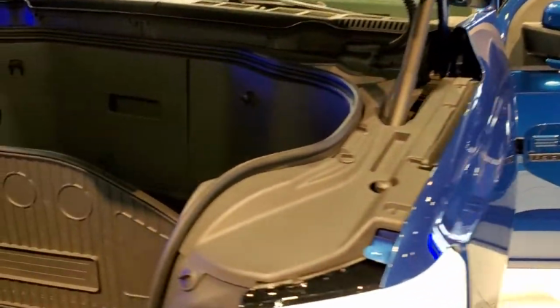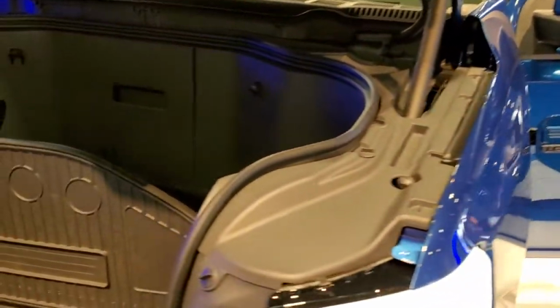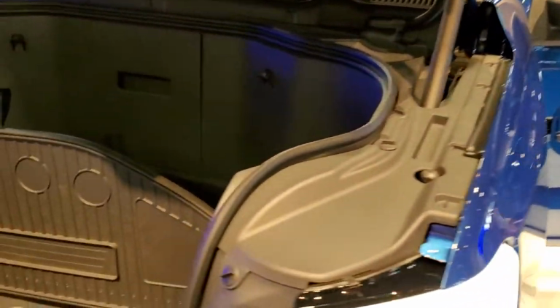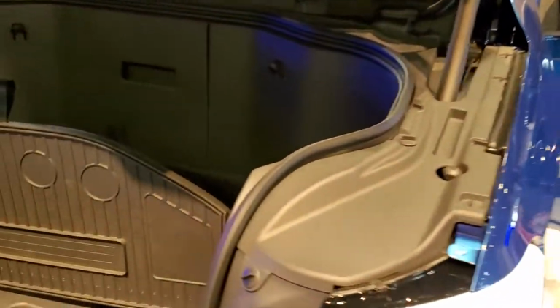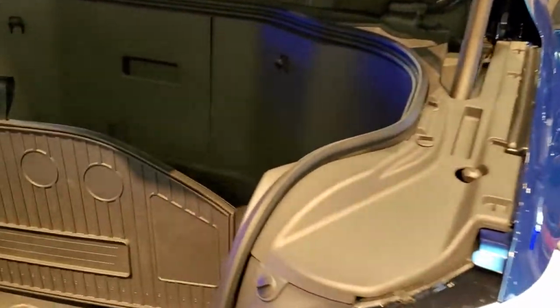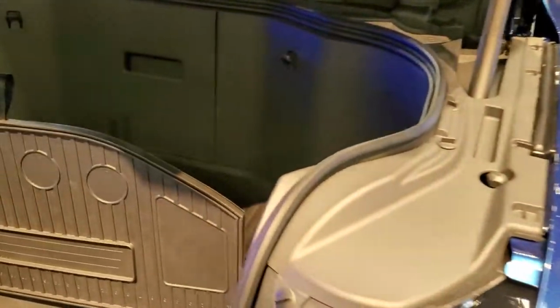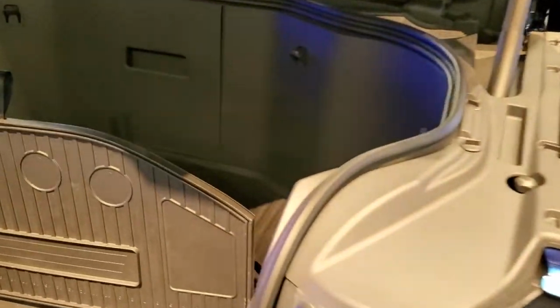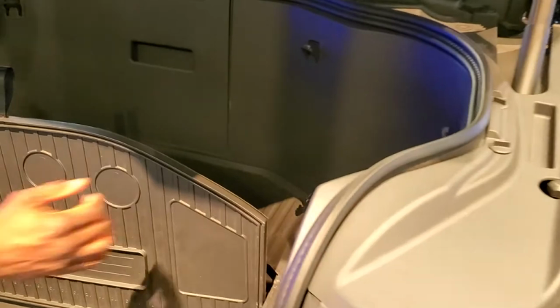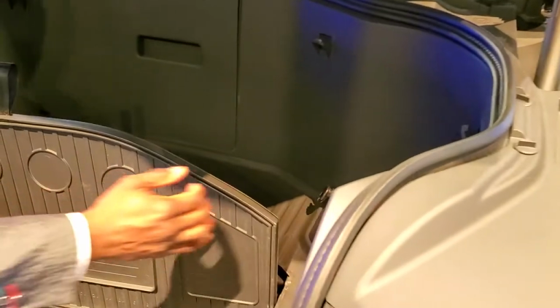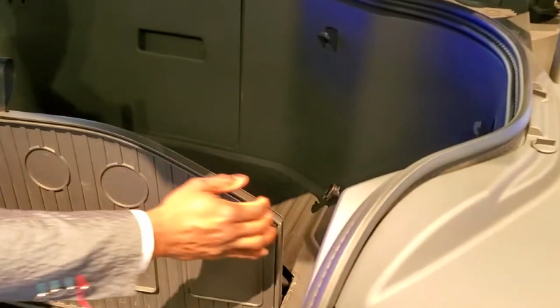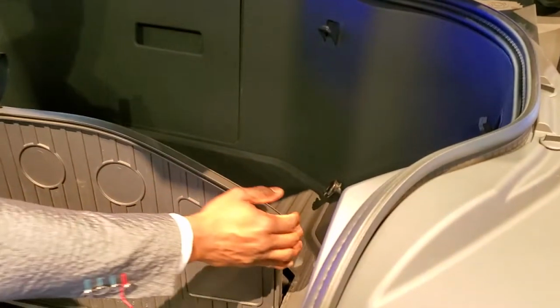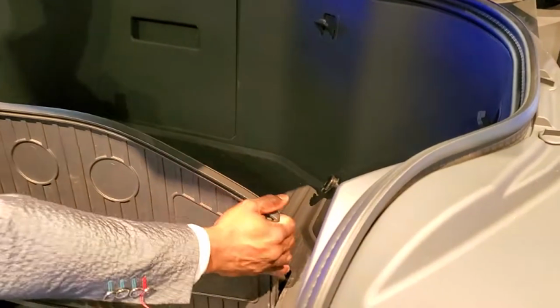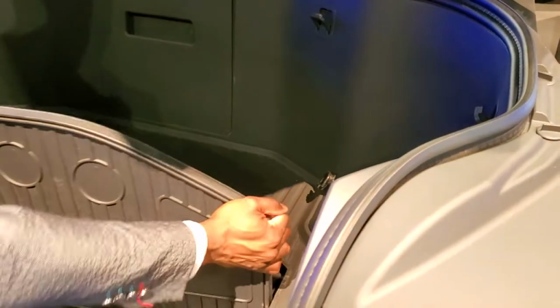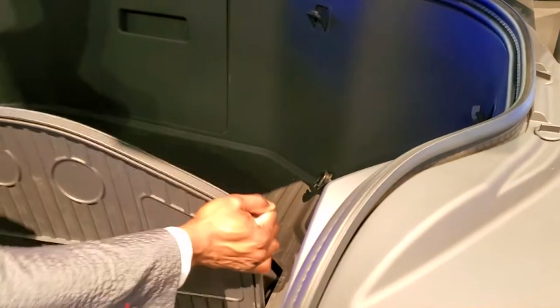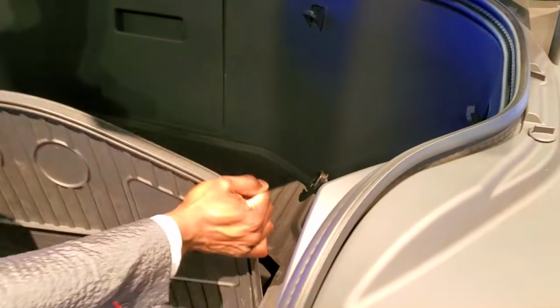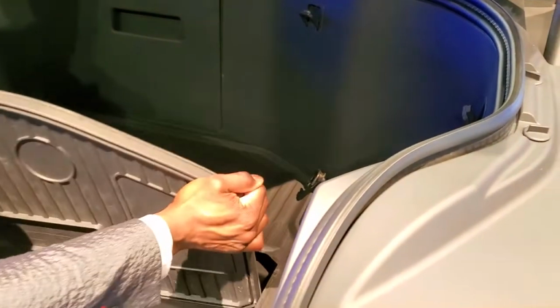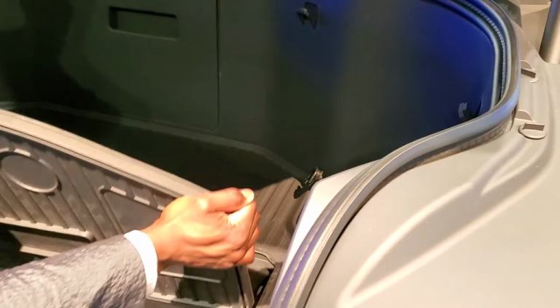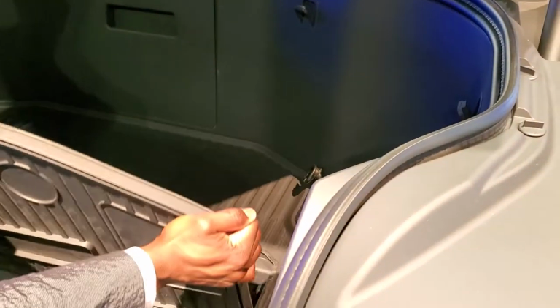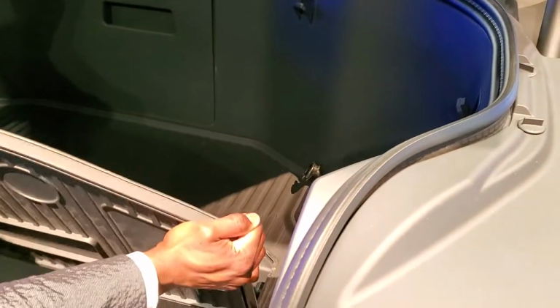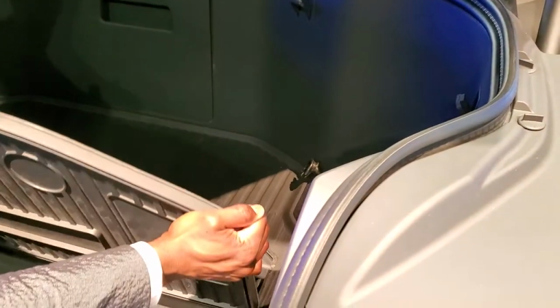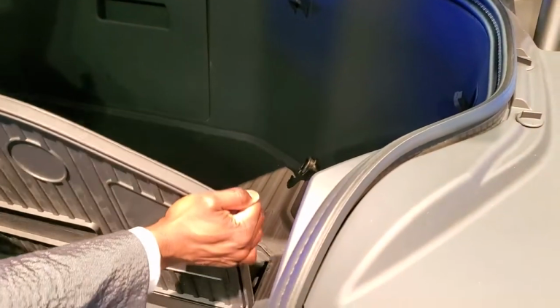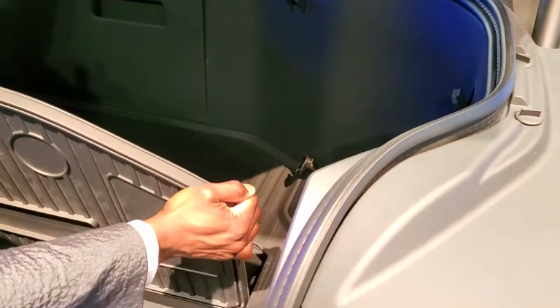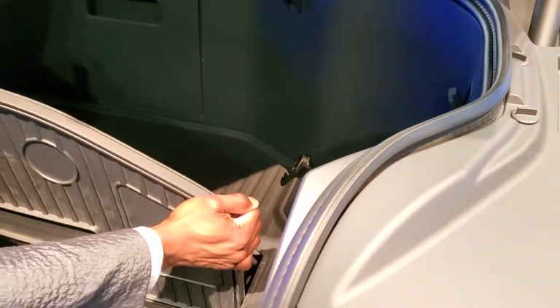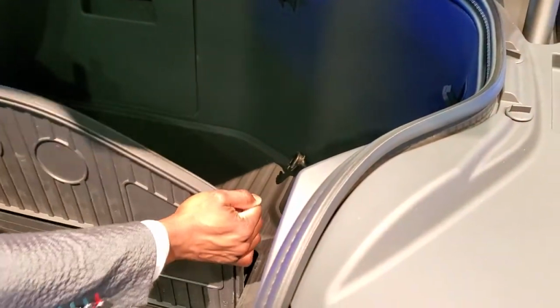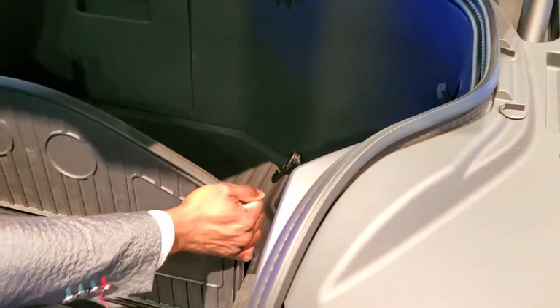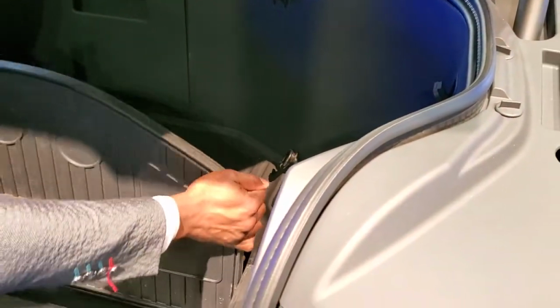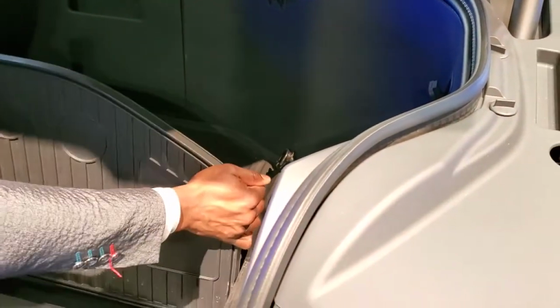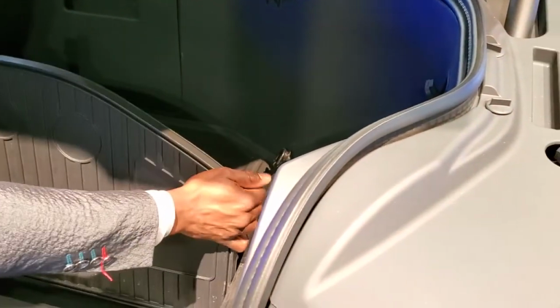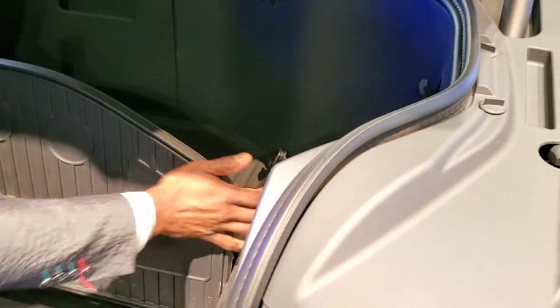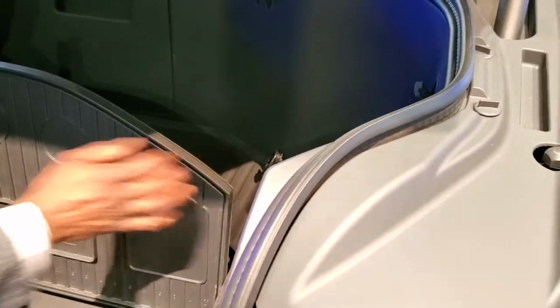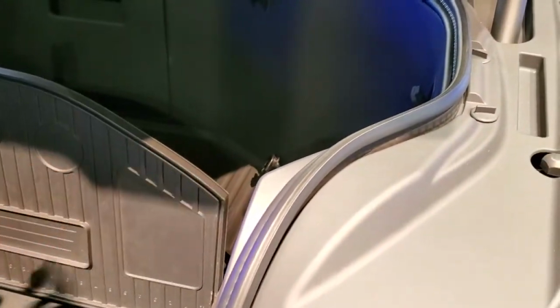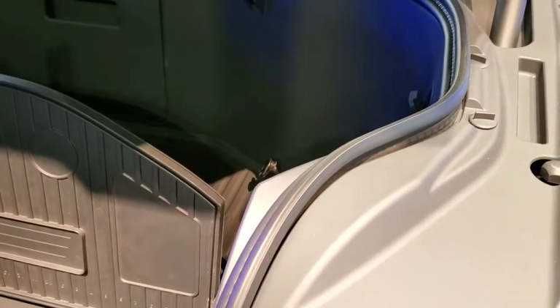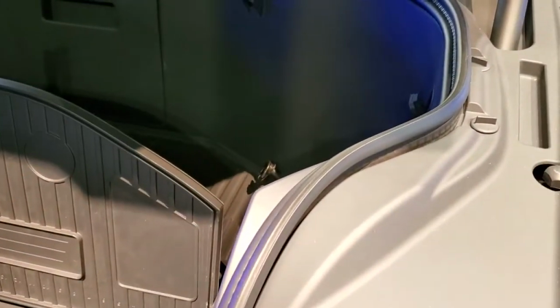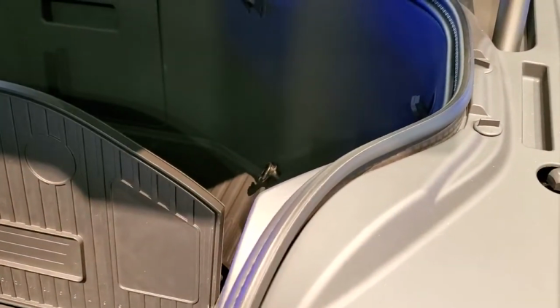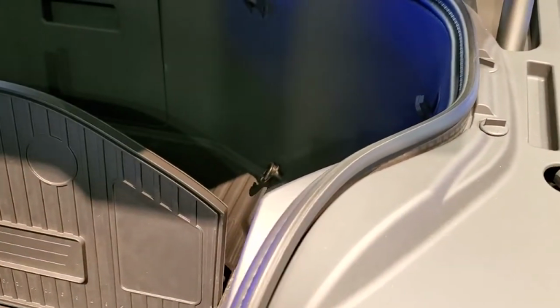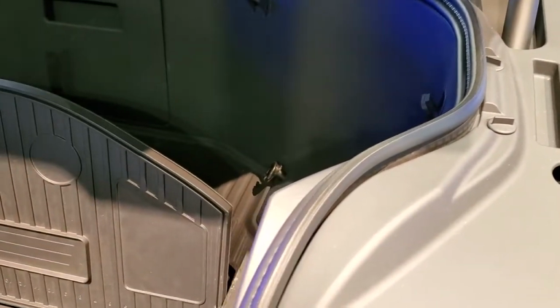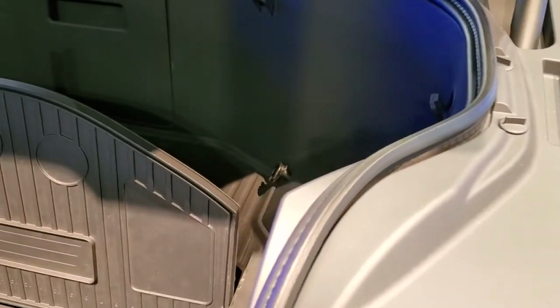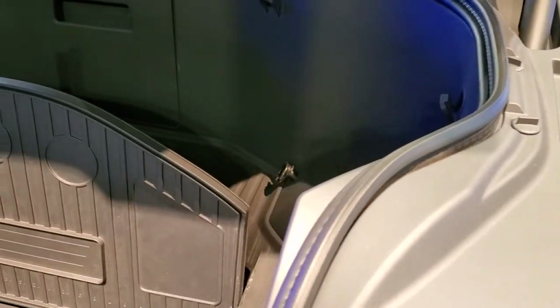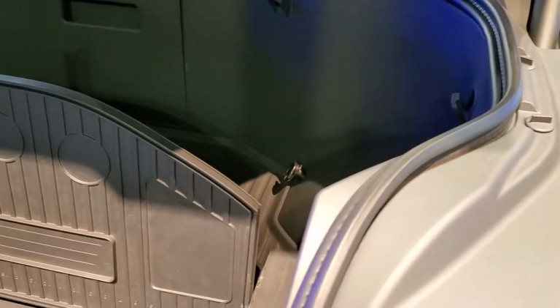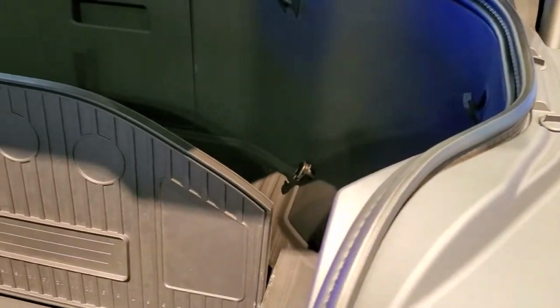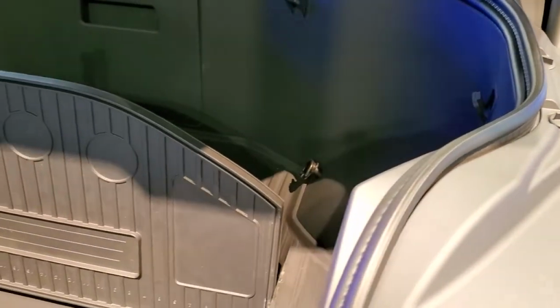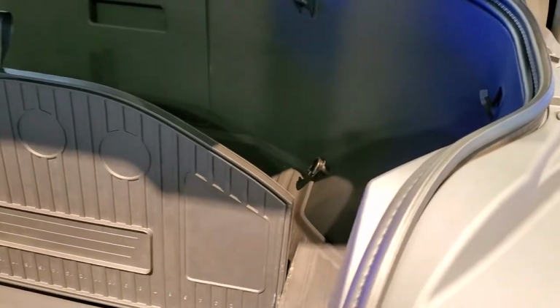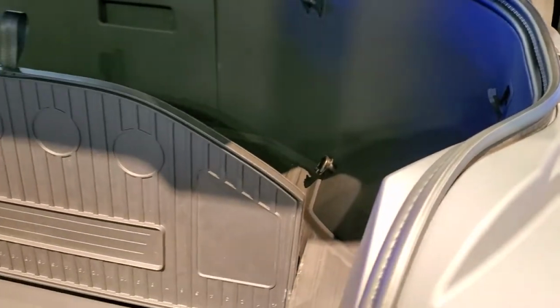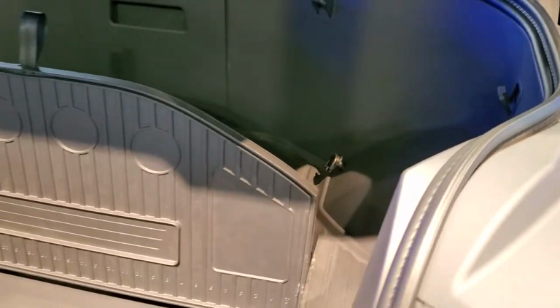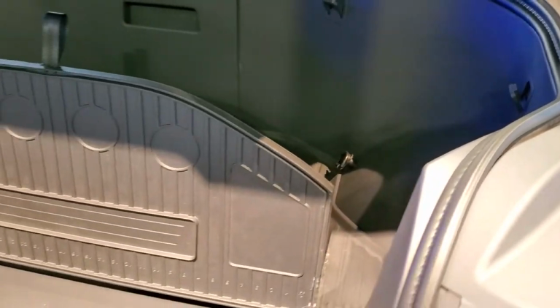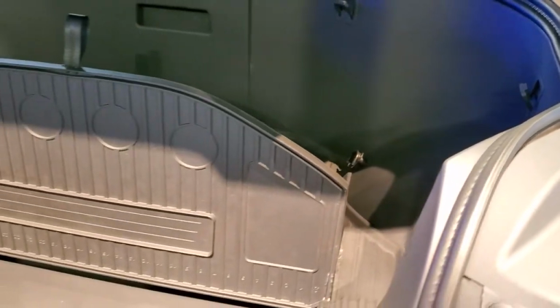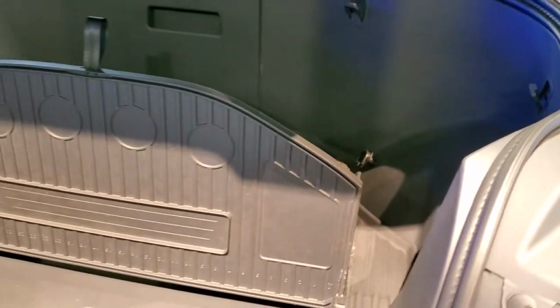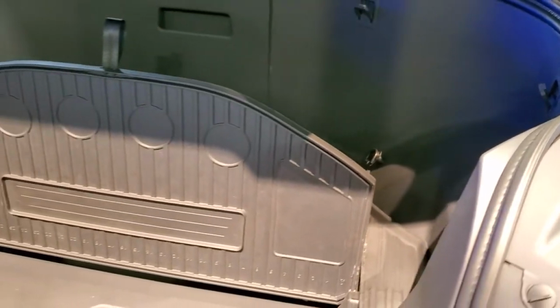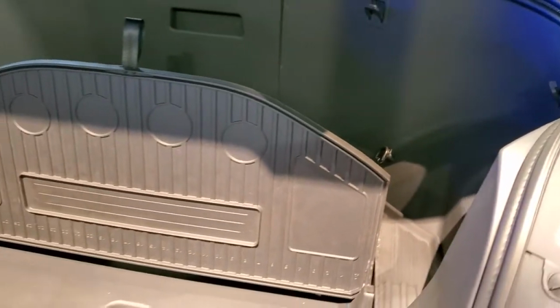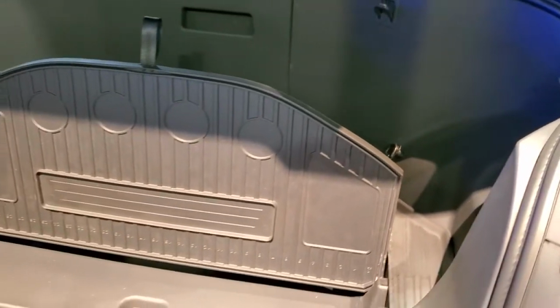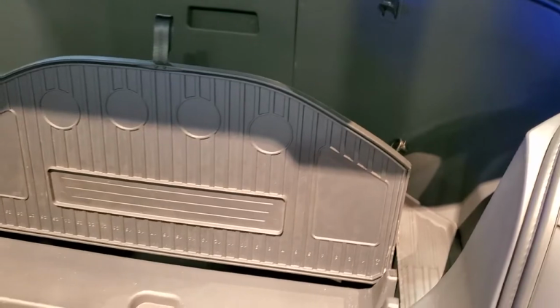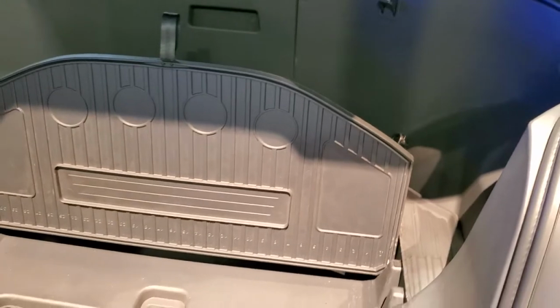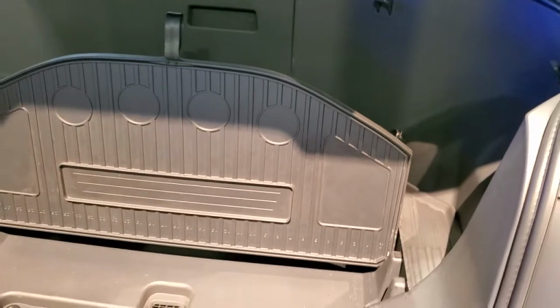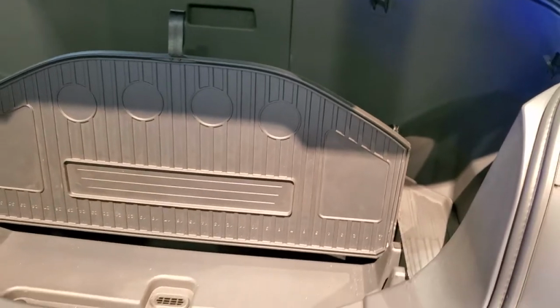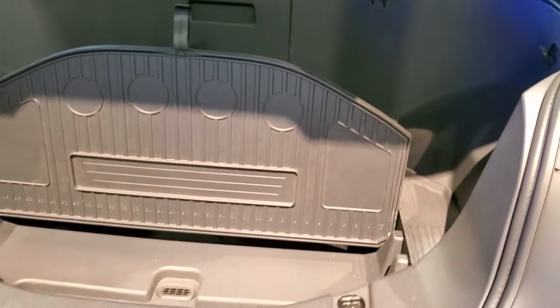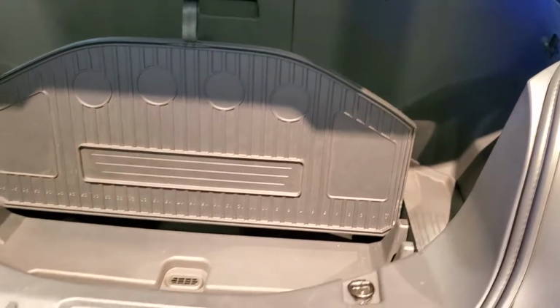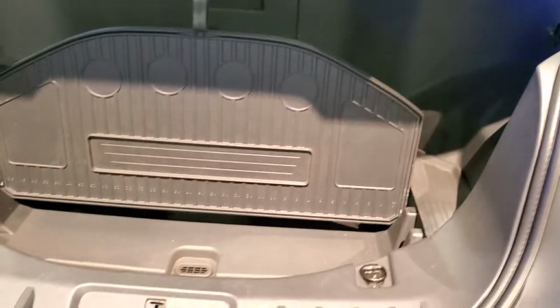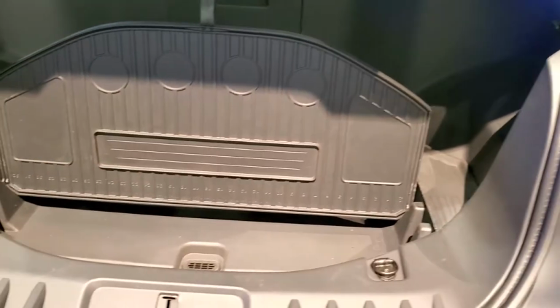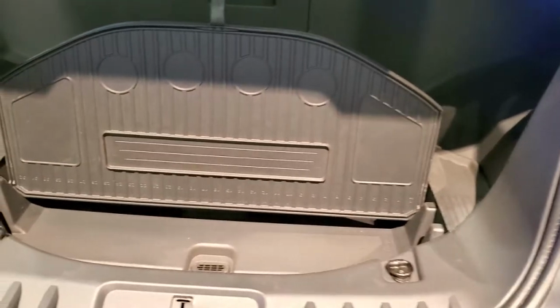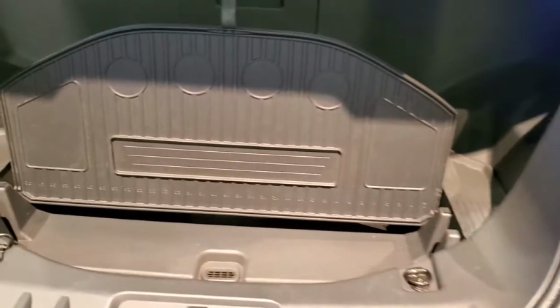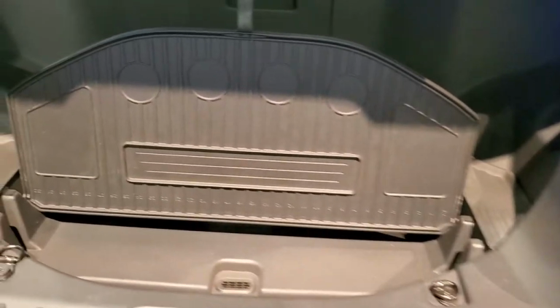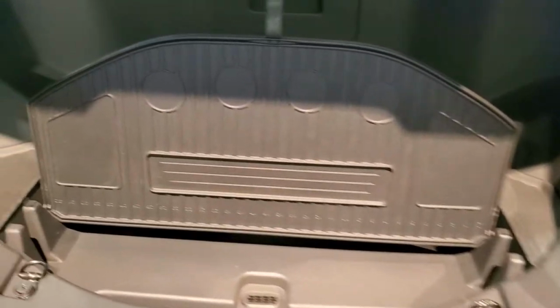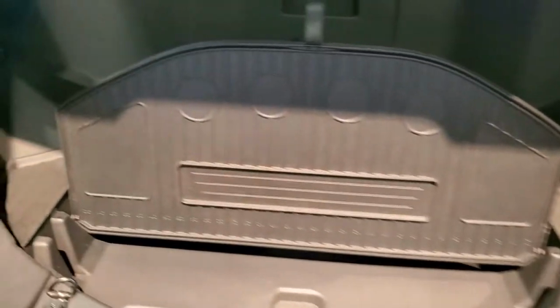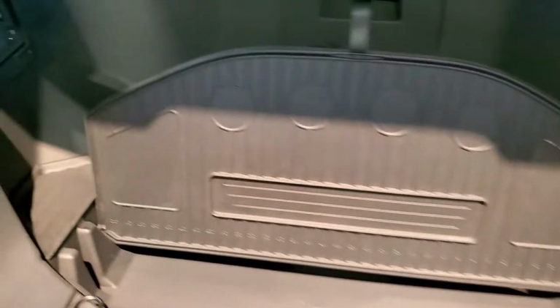So there's no engine in there, just storage space. It's got plug-ins.